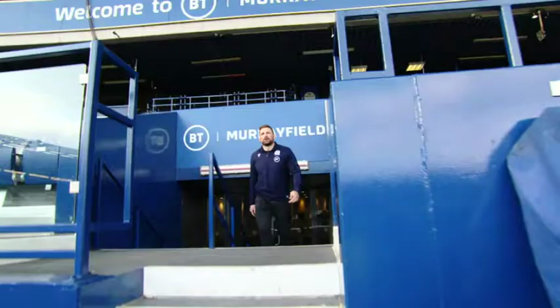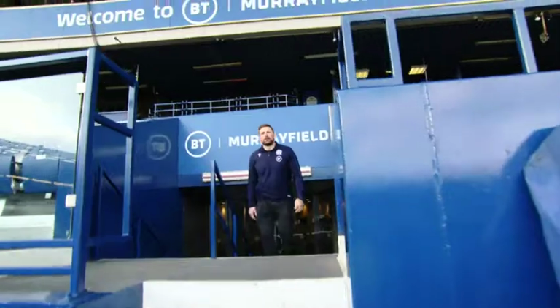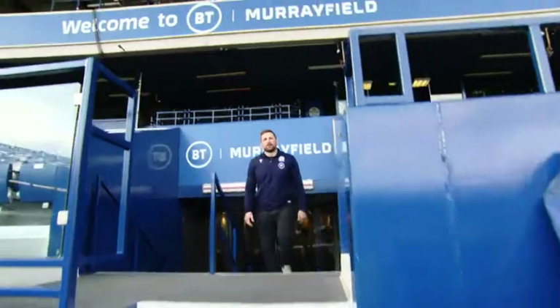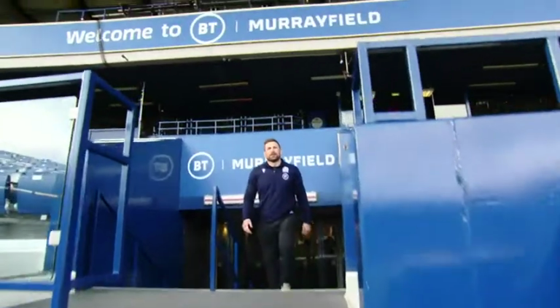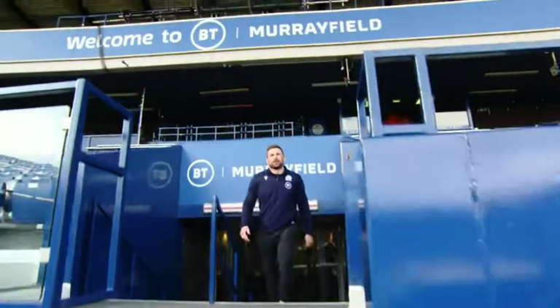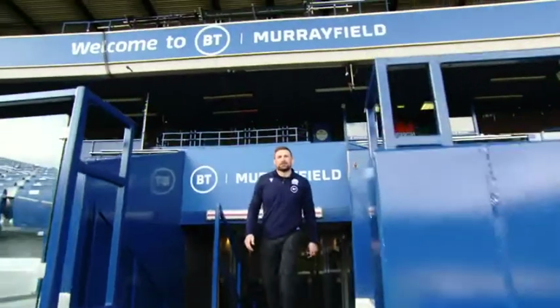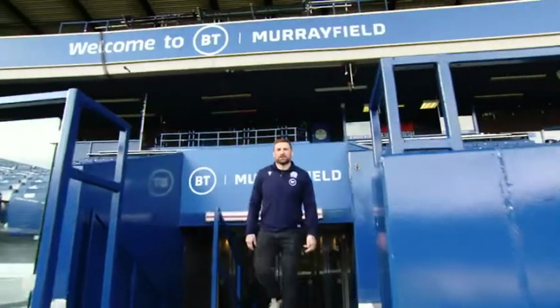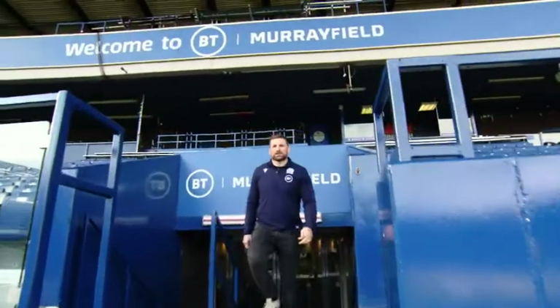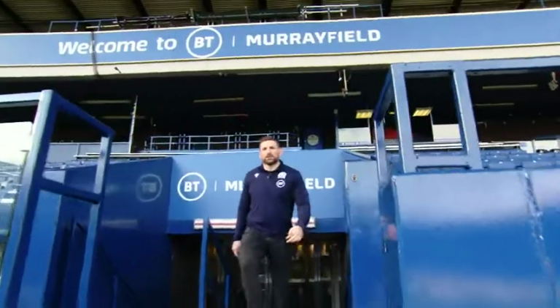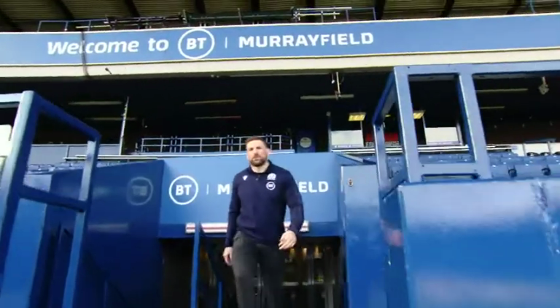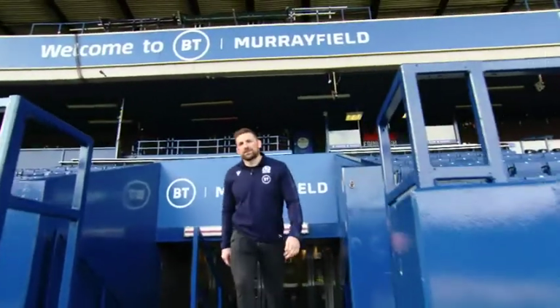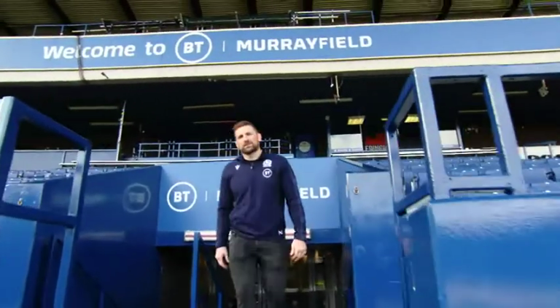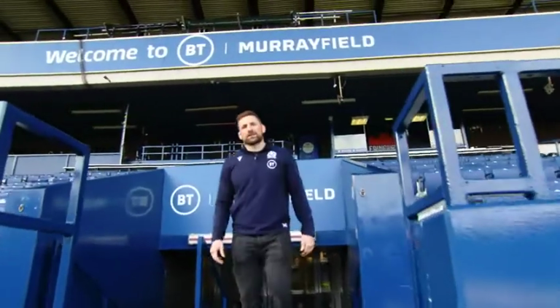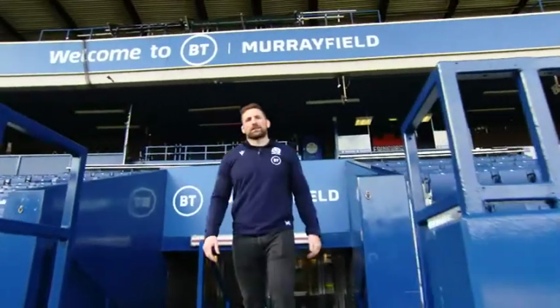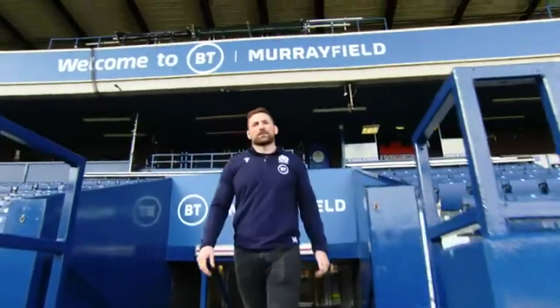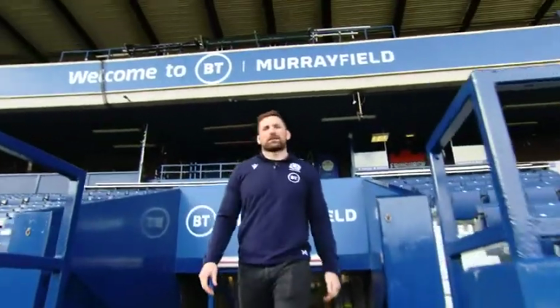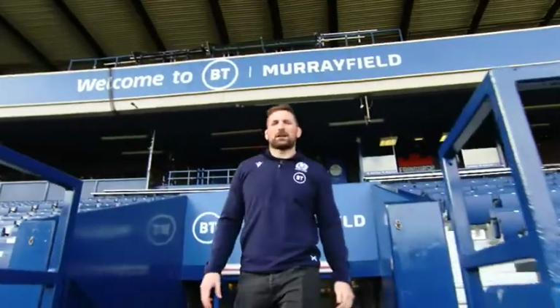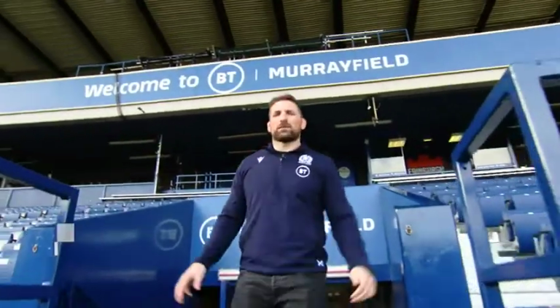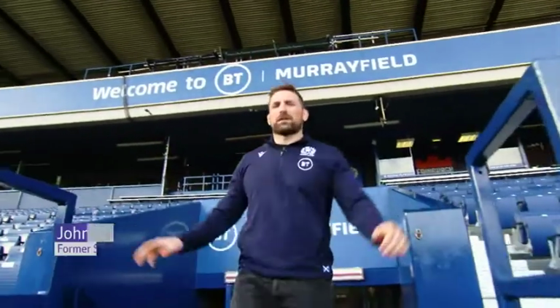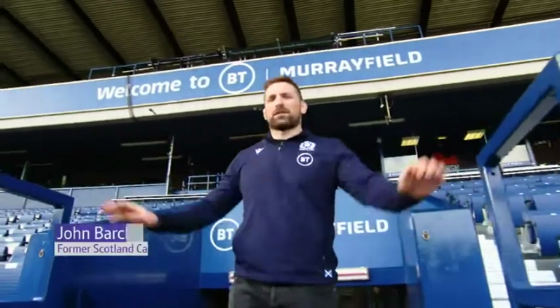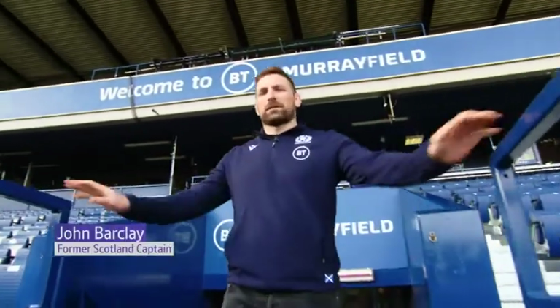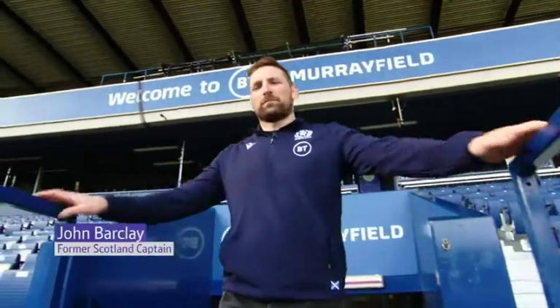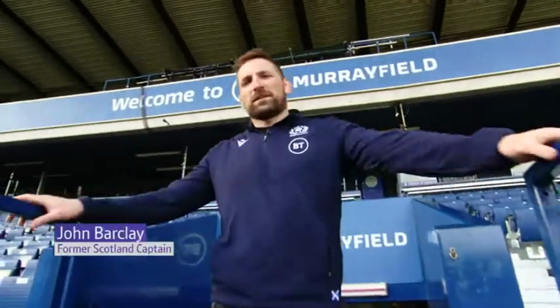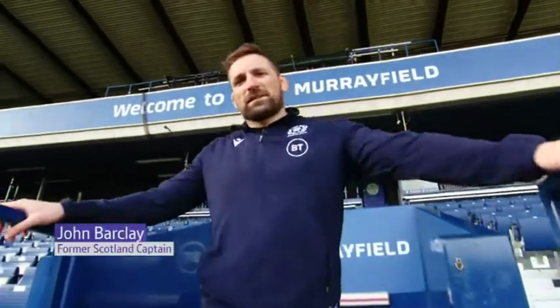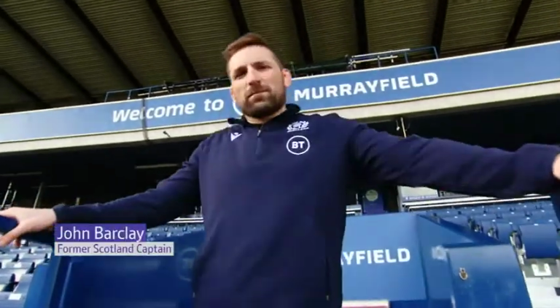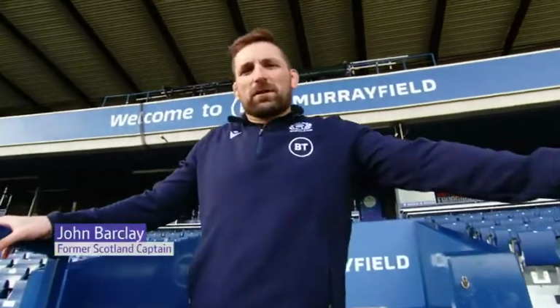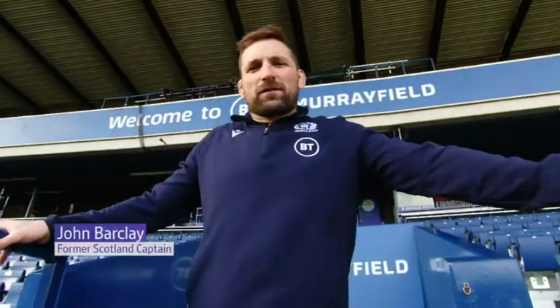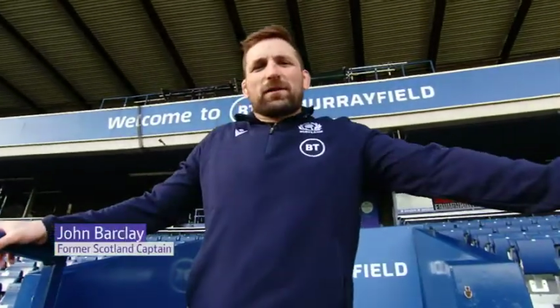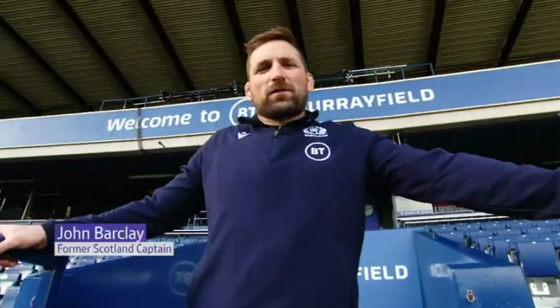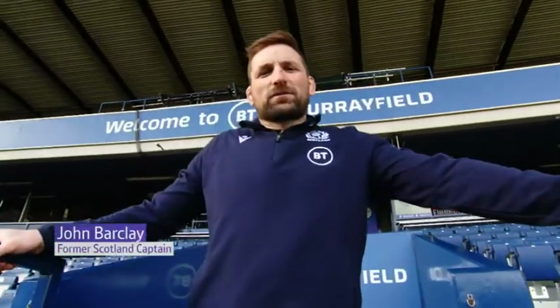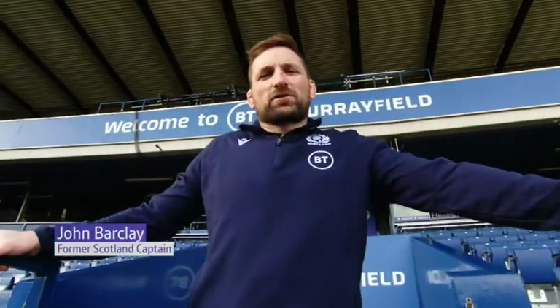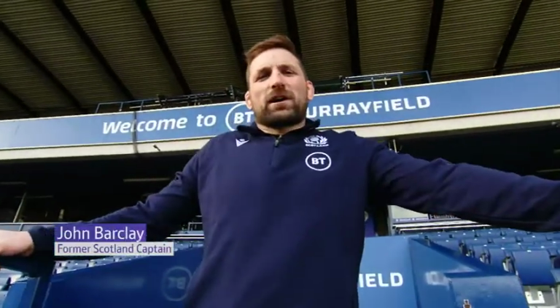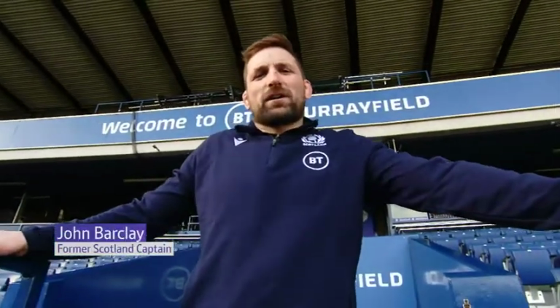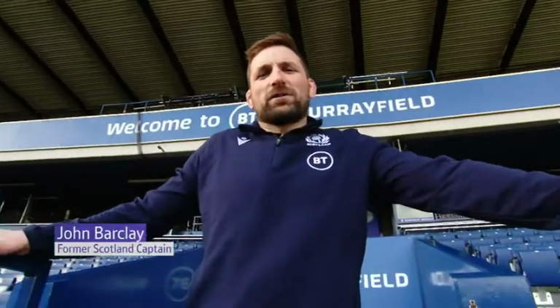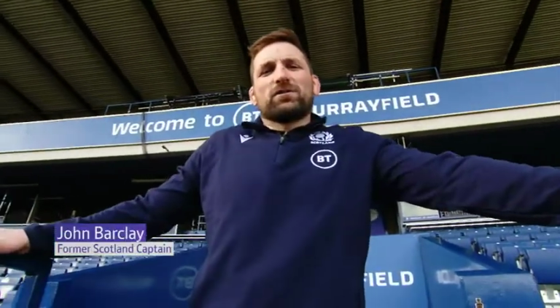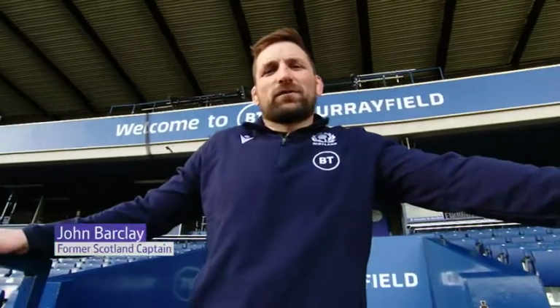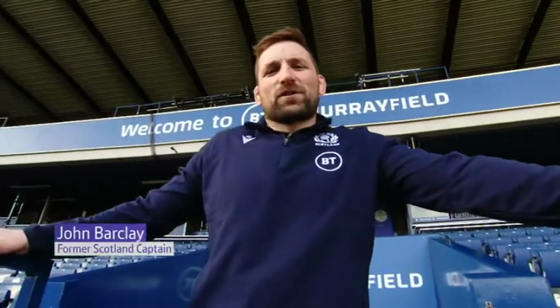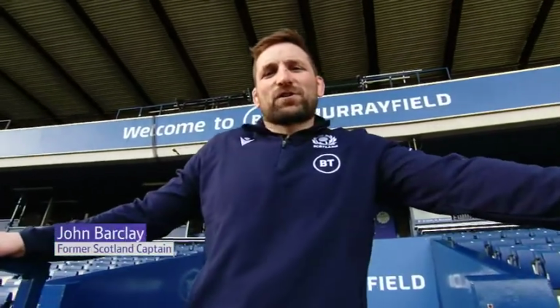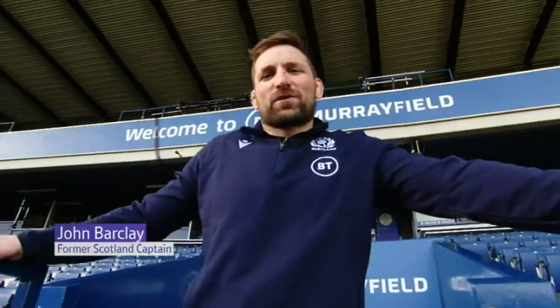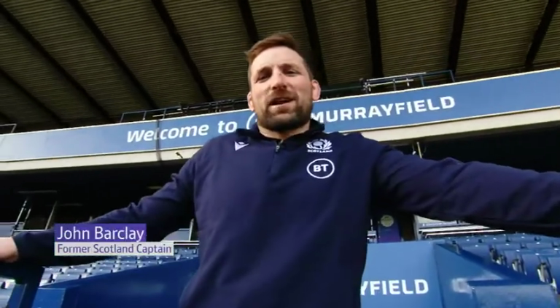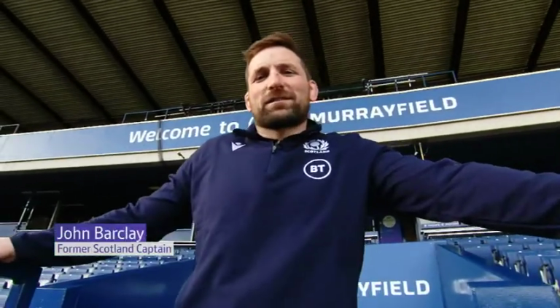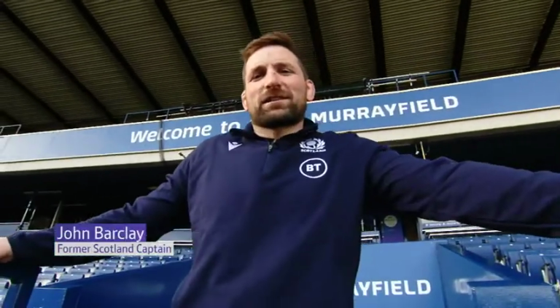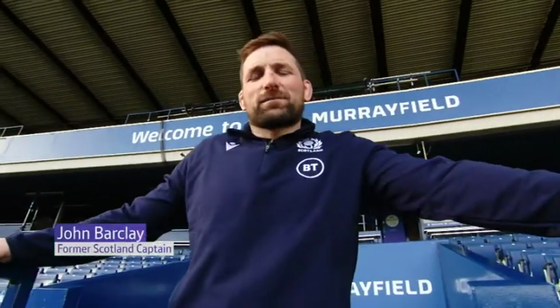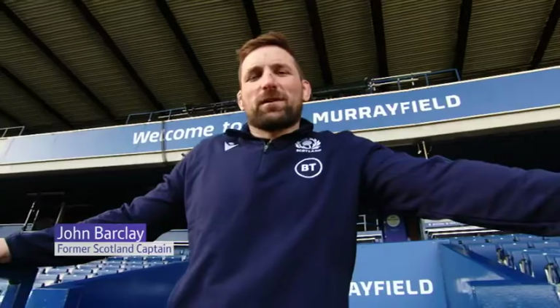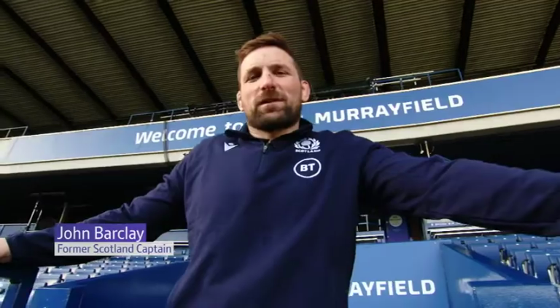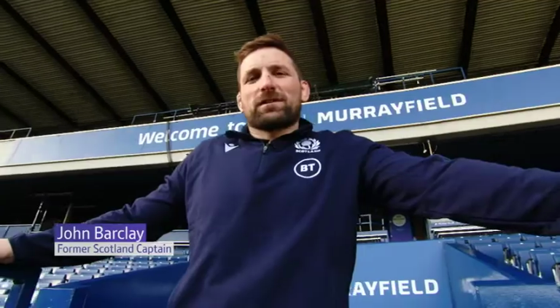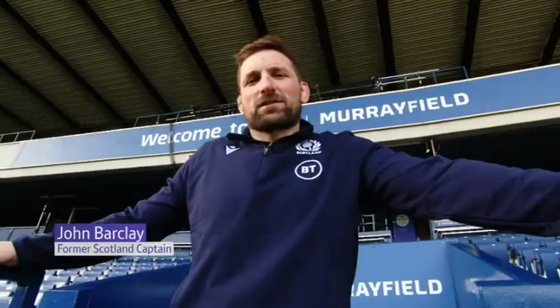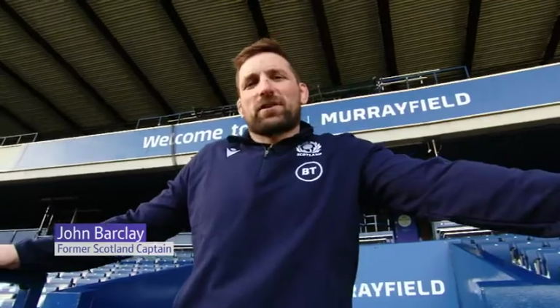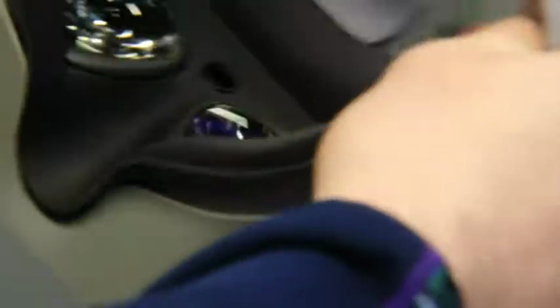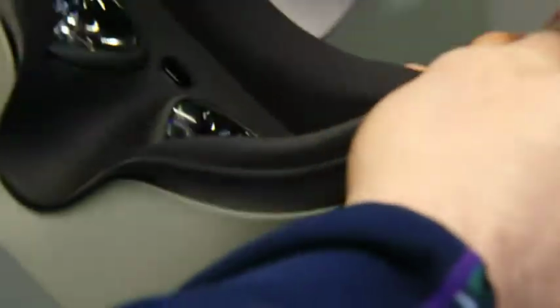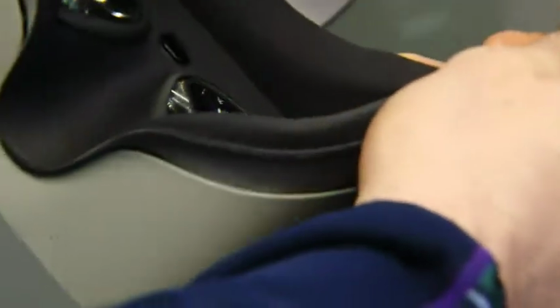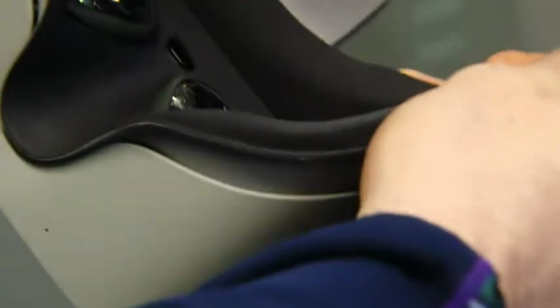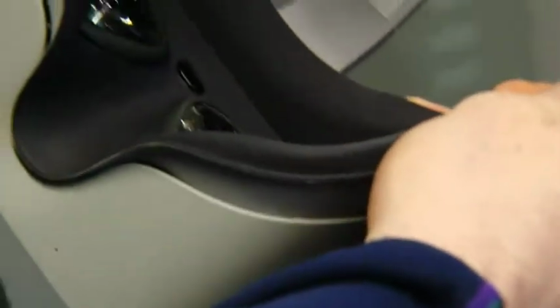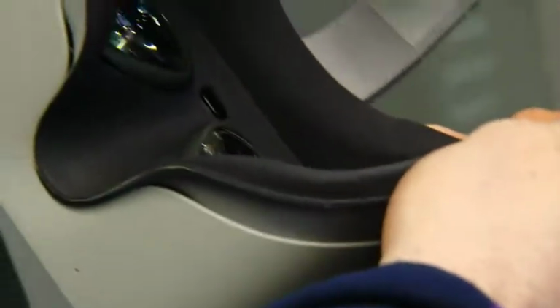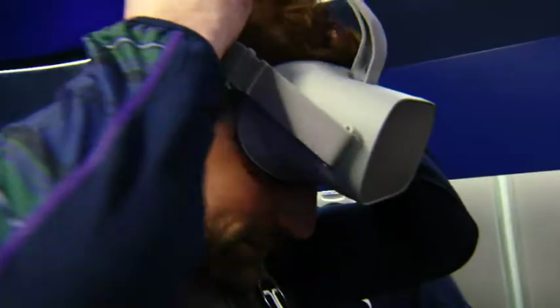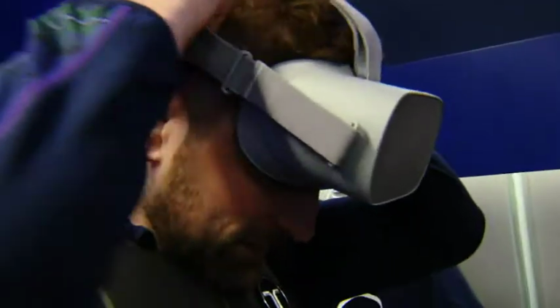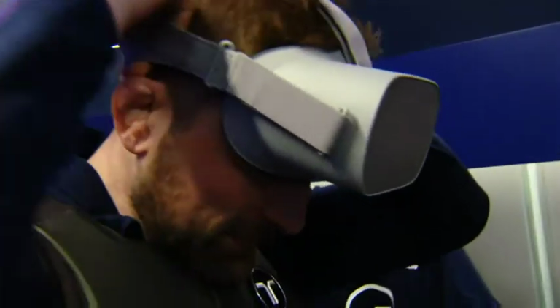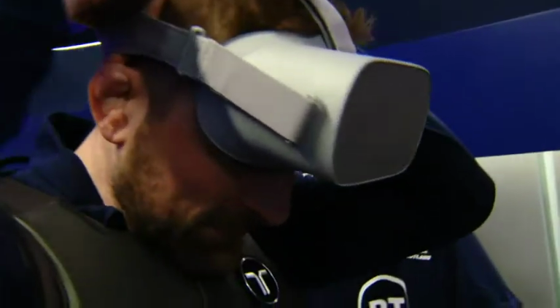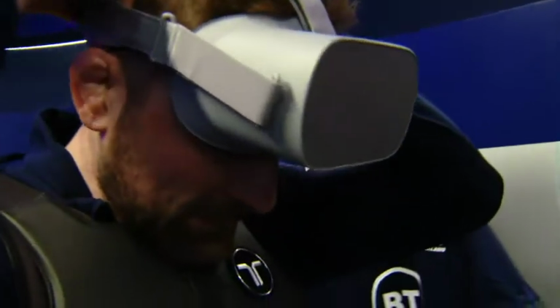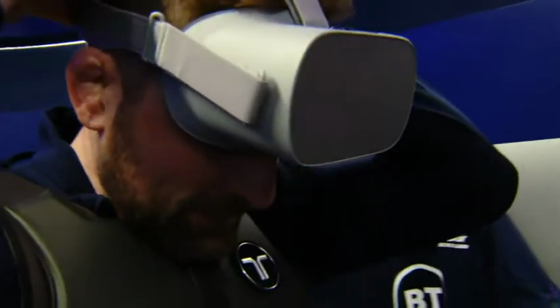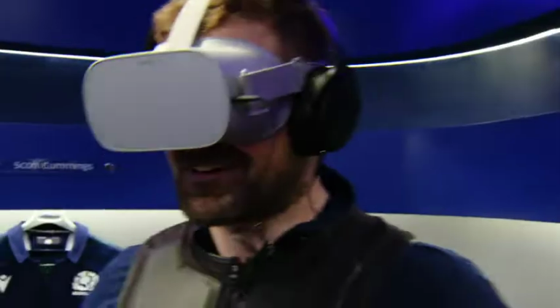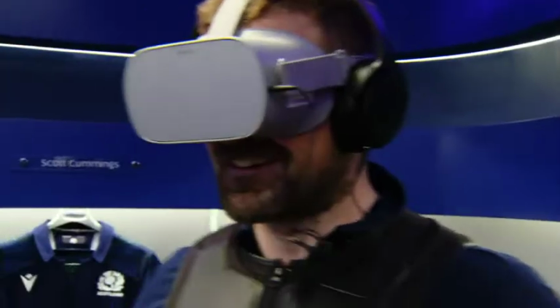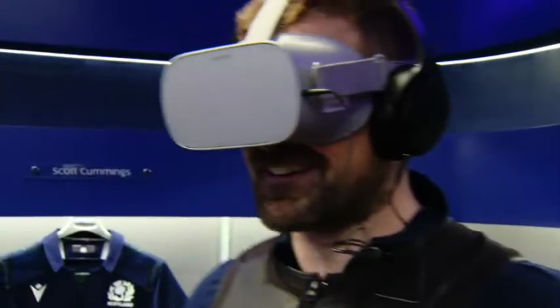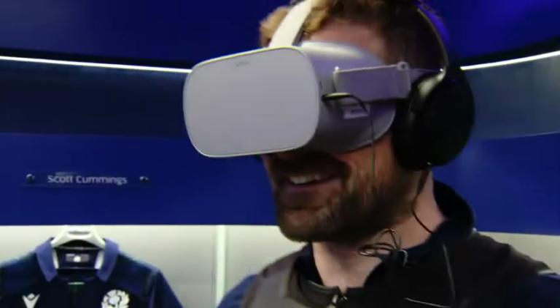While the team are in Italy, I'm here at BT Murrayfield to try out a new virtual reality experience created by BT and Scottish Rugby.